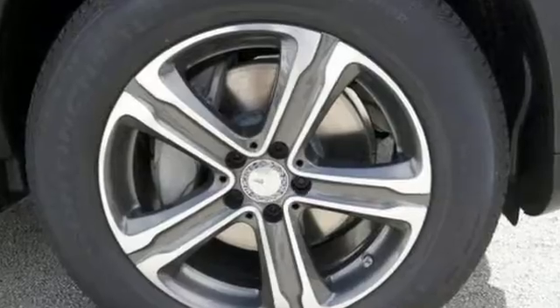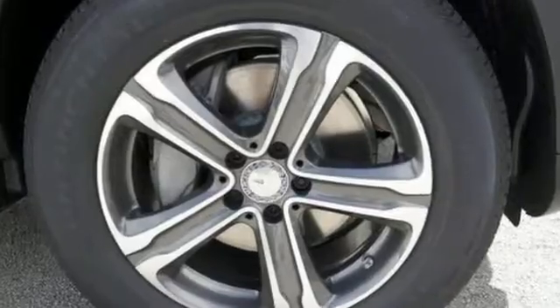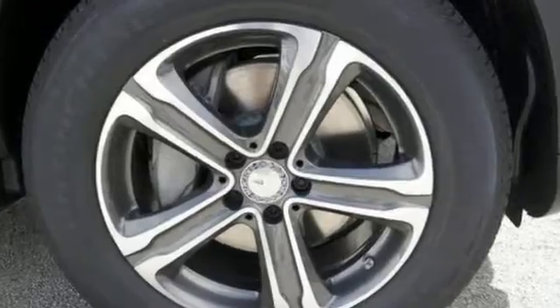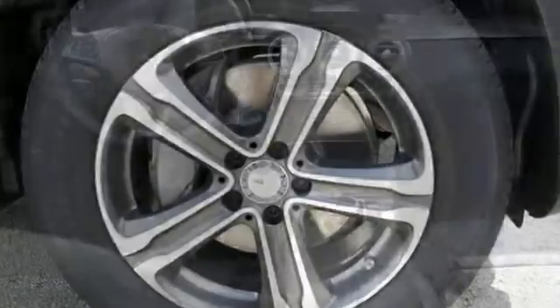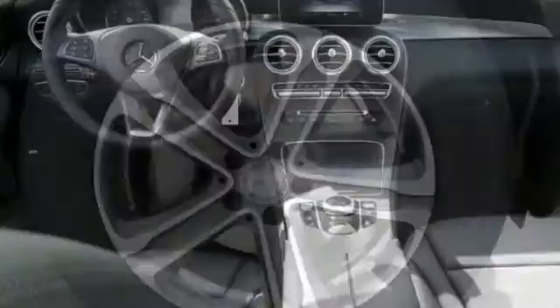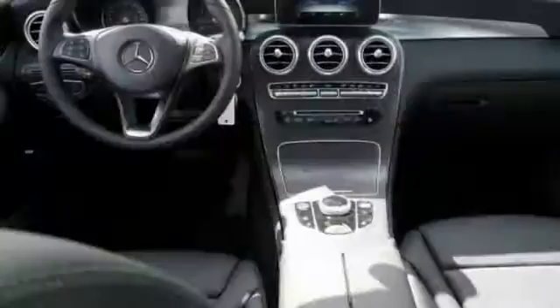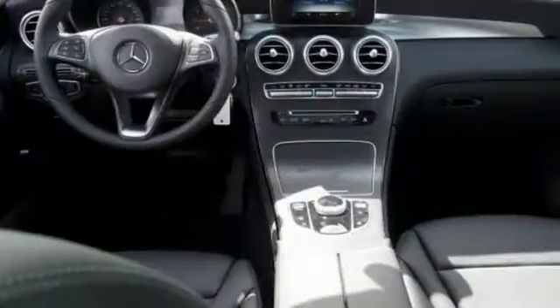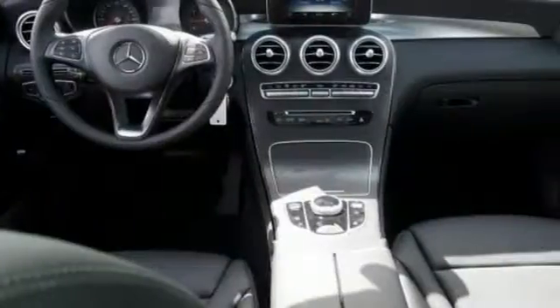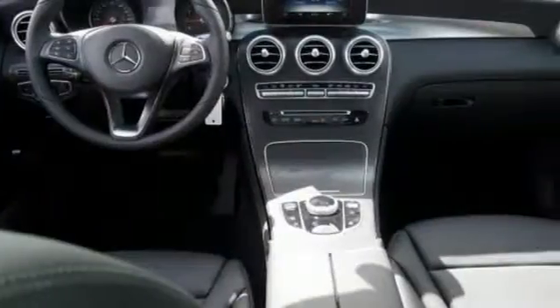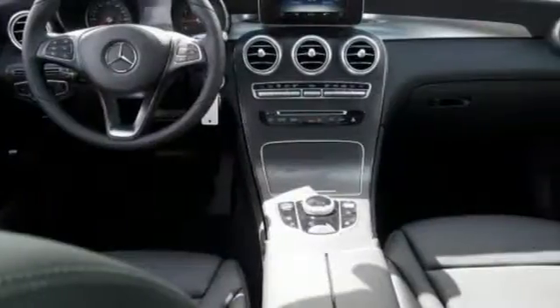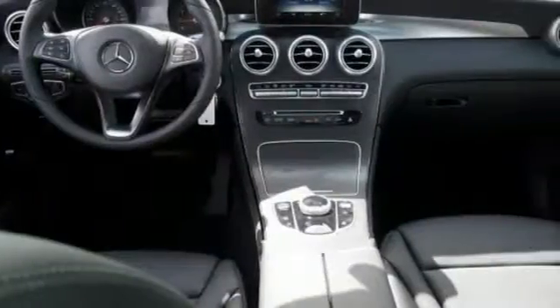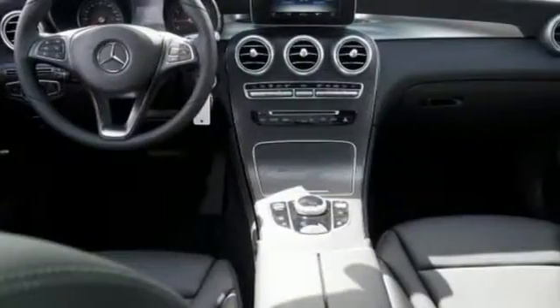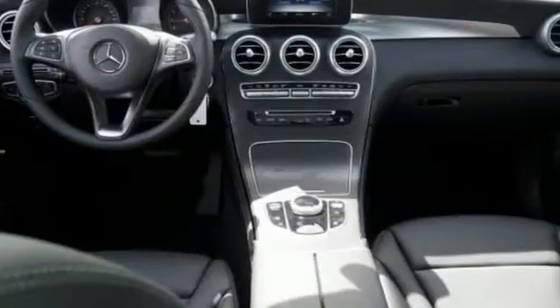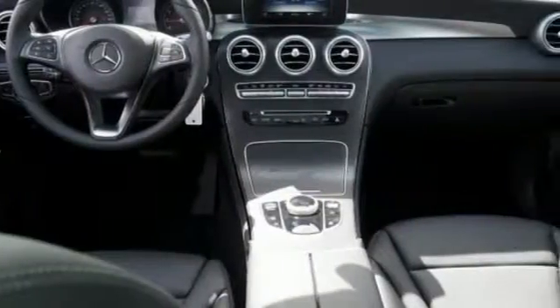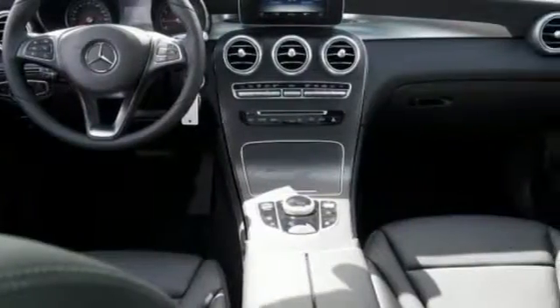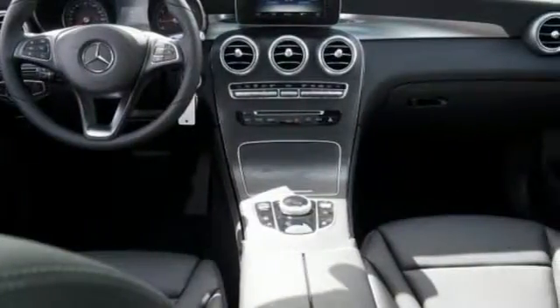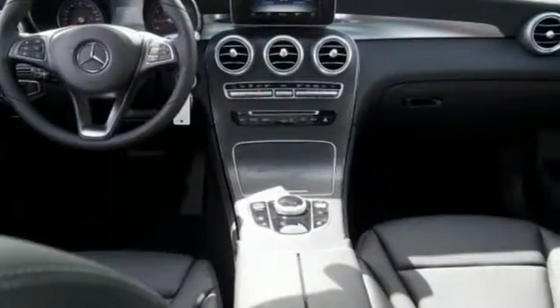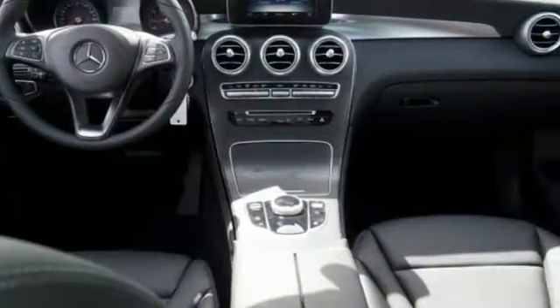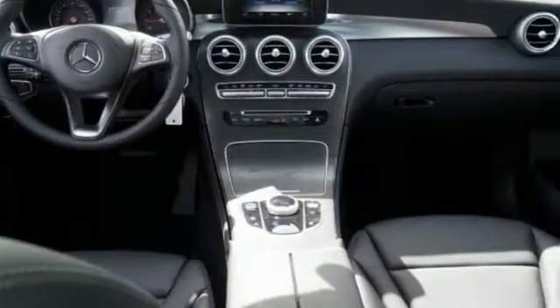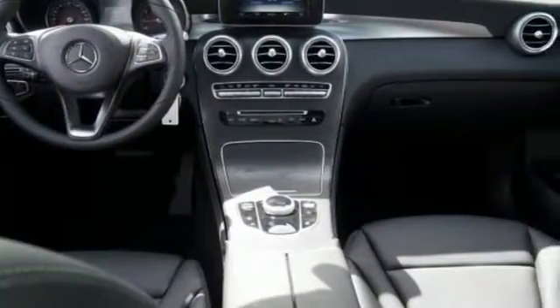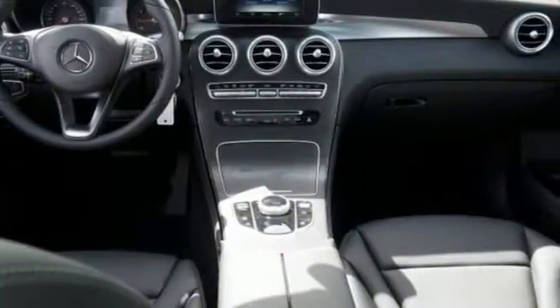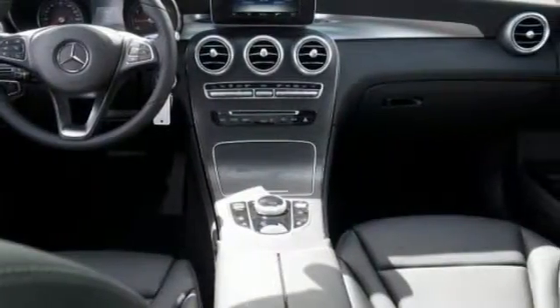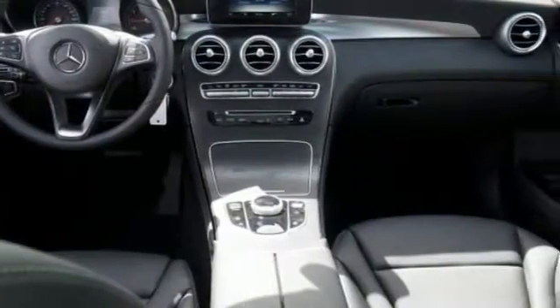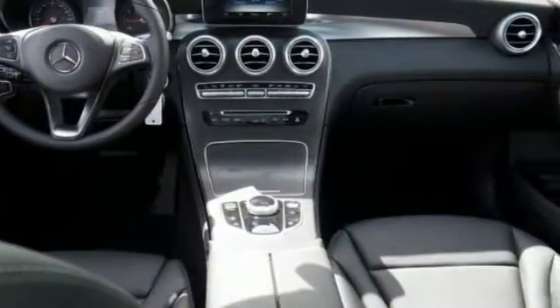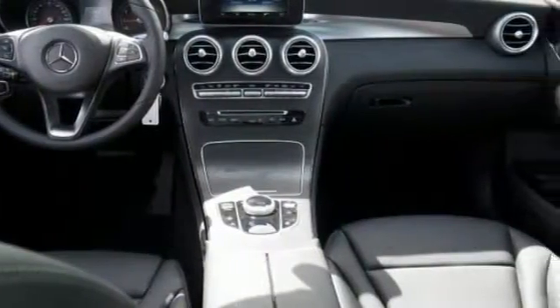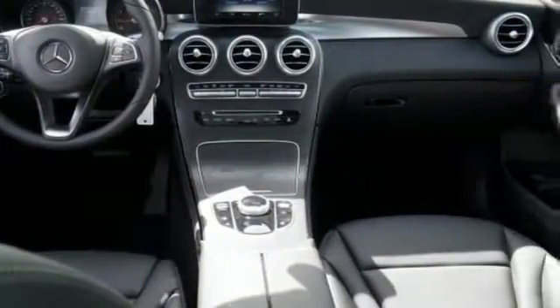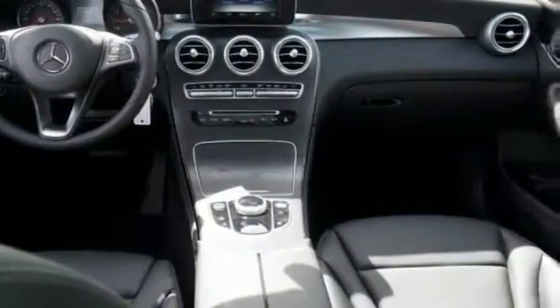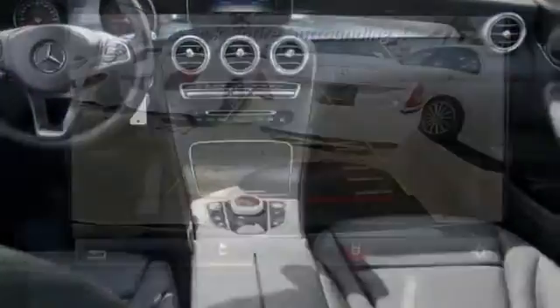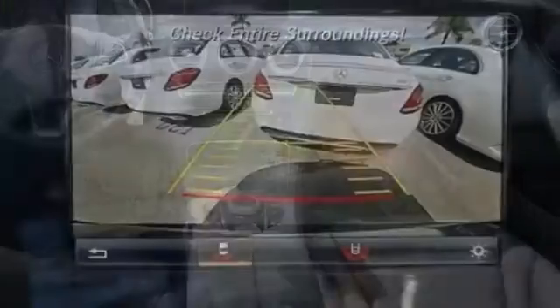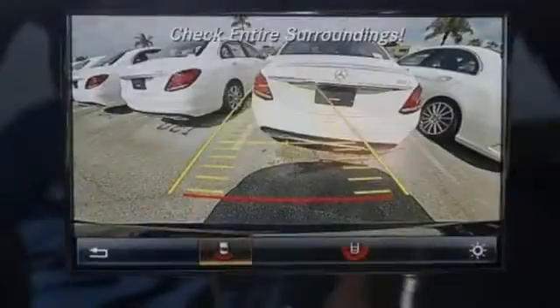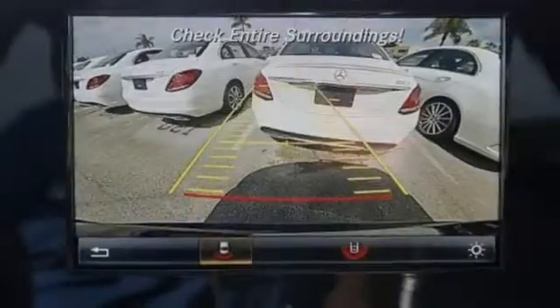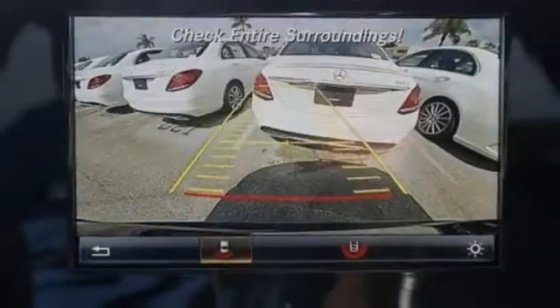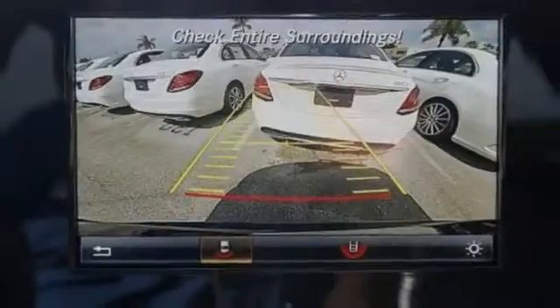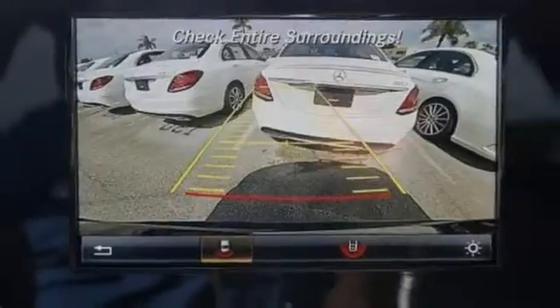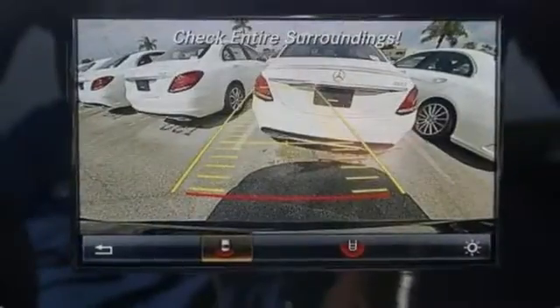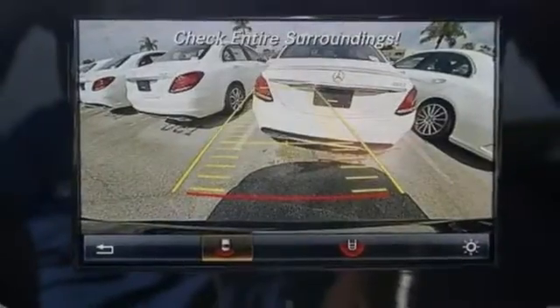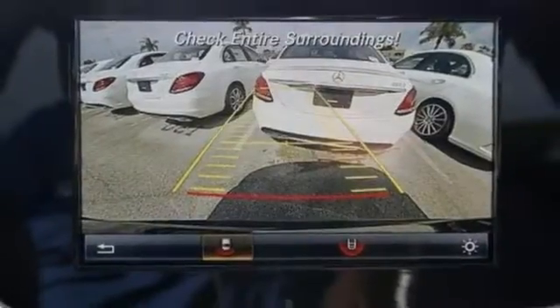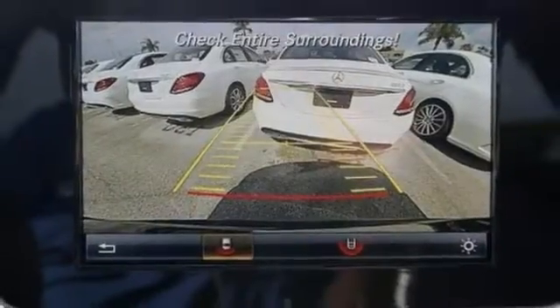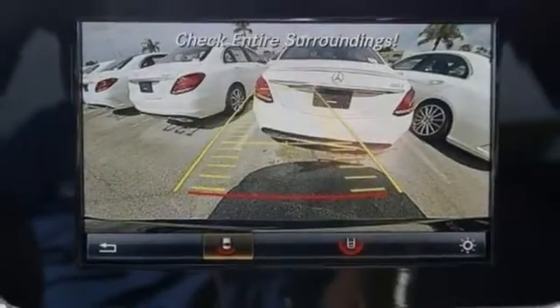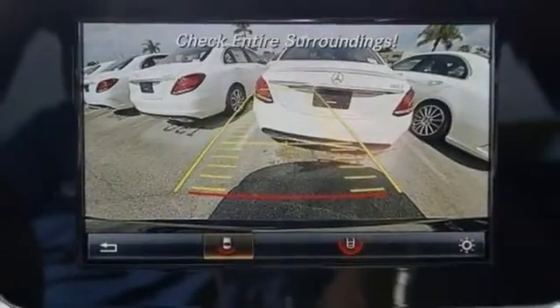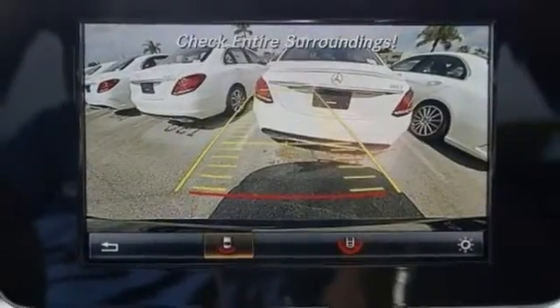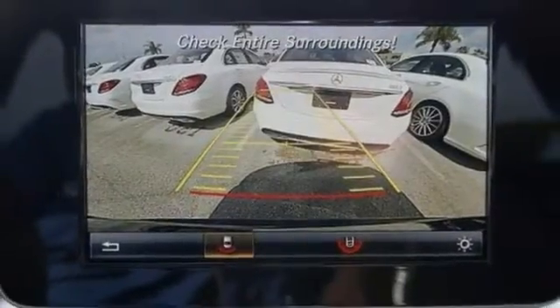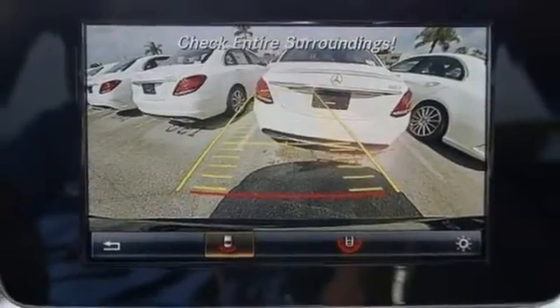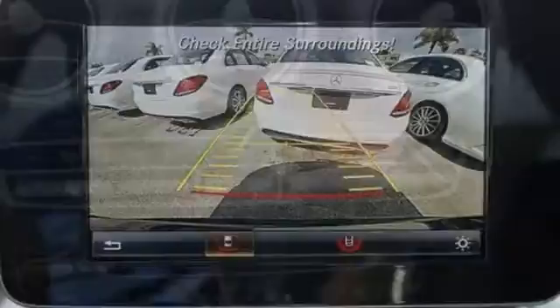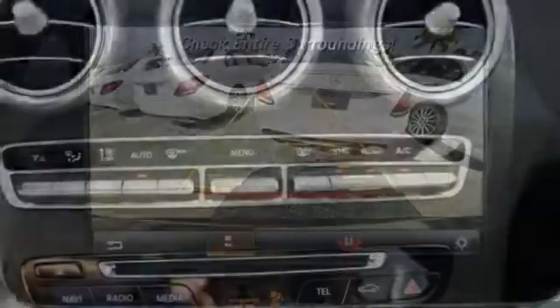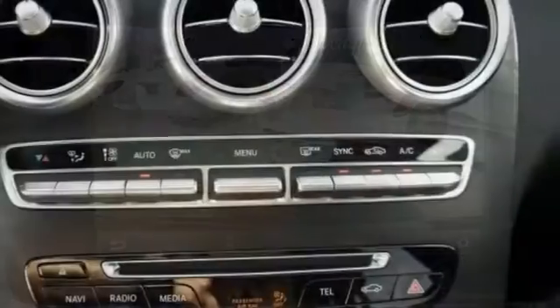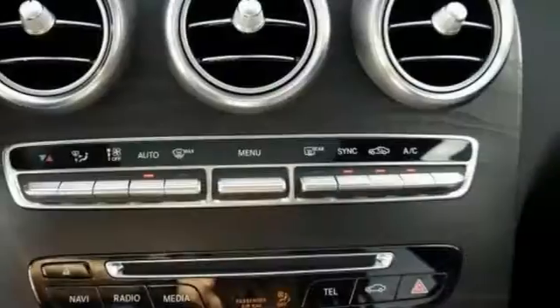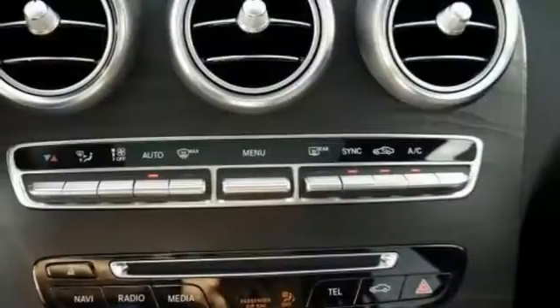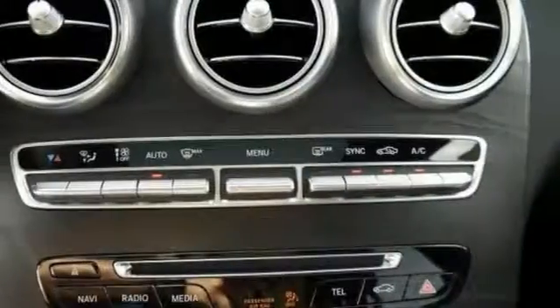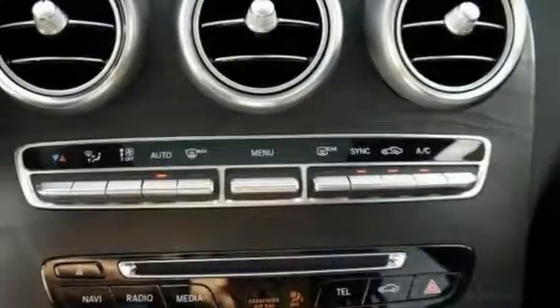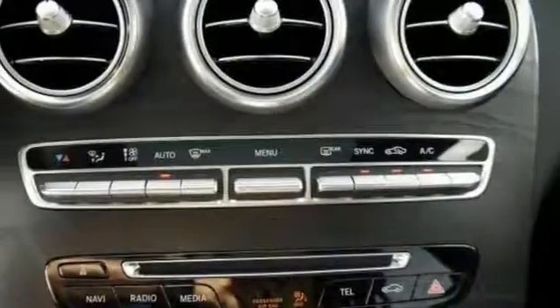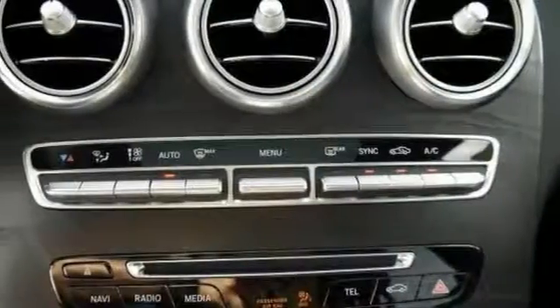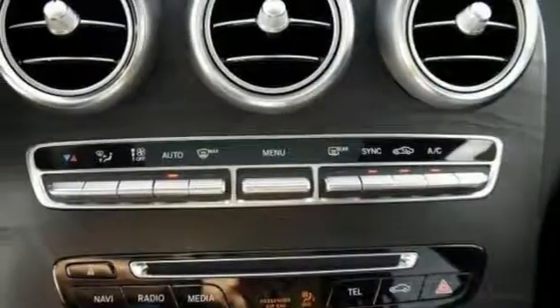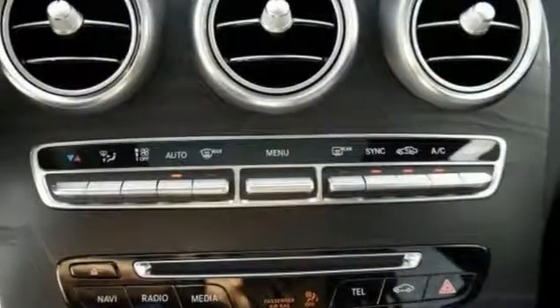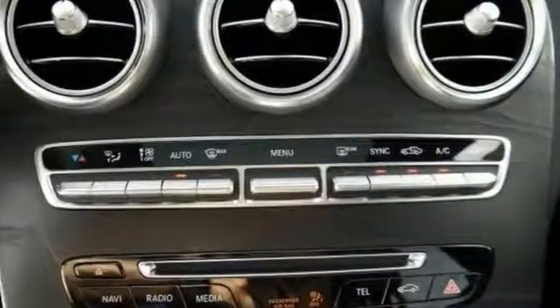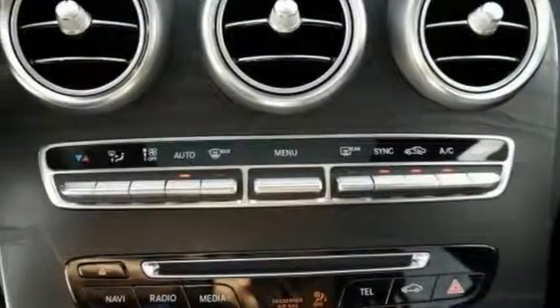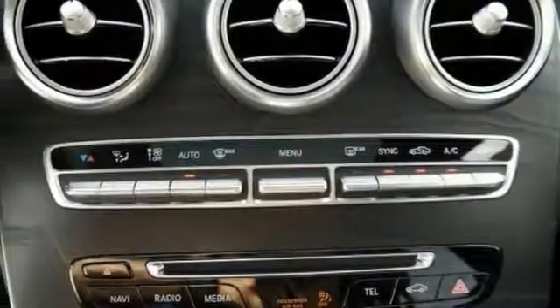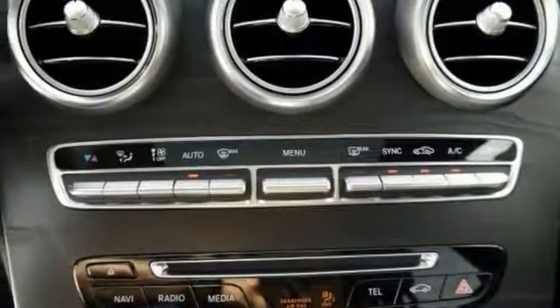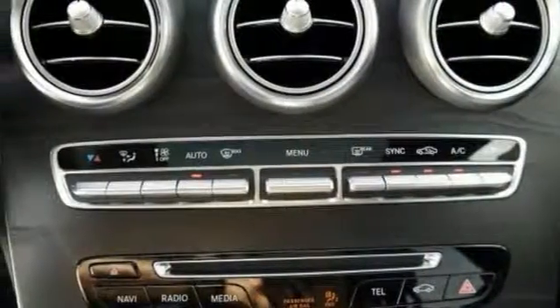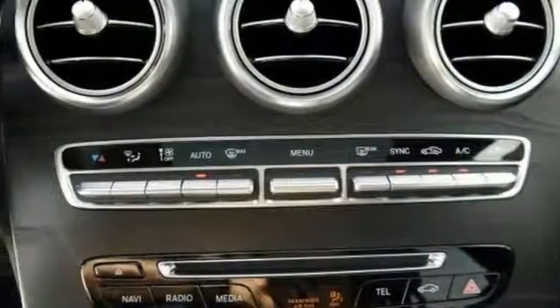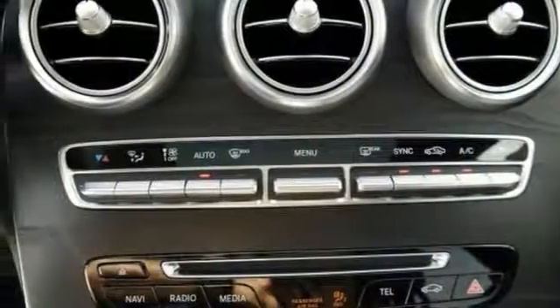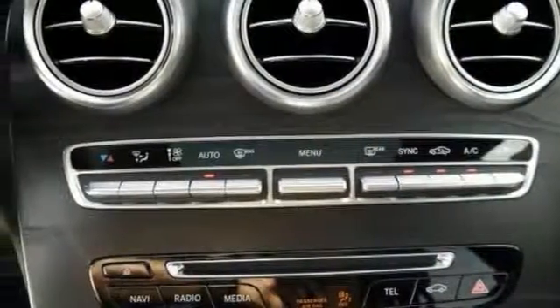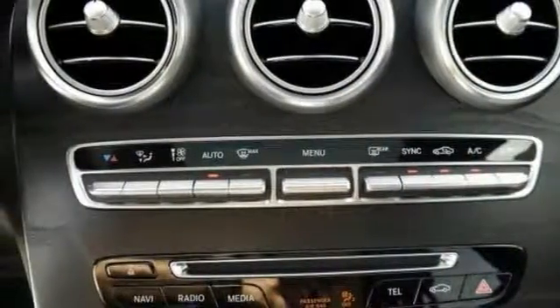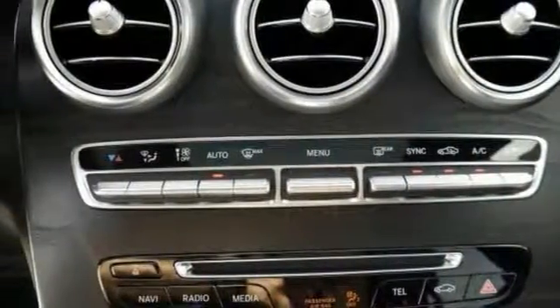Features include a backup camera, Bluetooth and climate control. It also comes with keyless start, sunroof, turbocharged engine, multifunction steering wheel and much more.